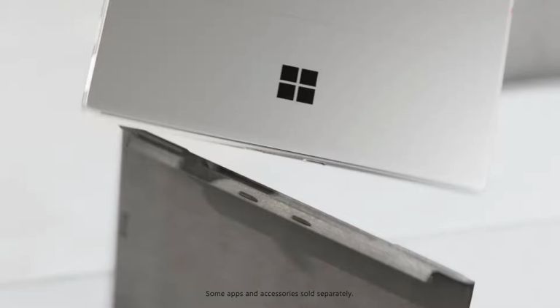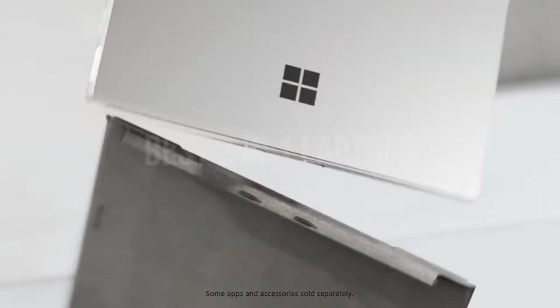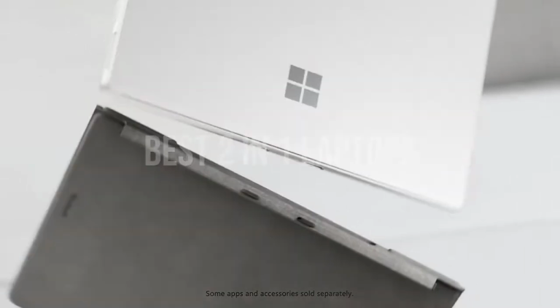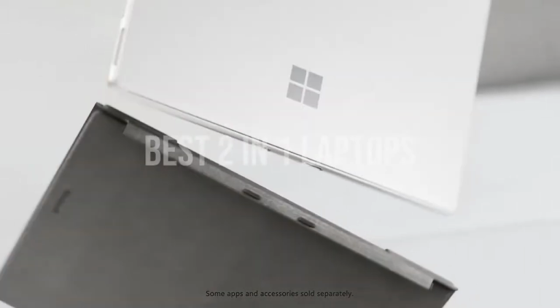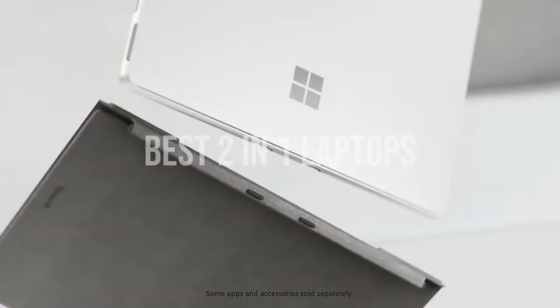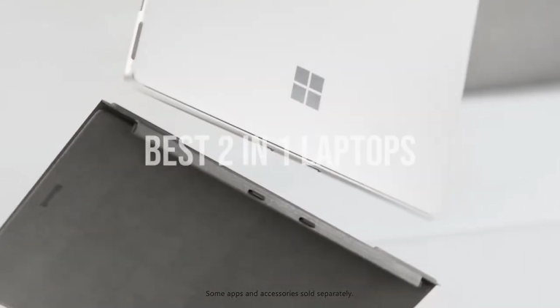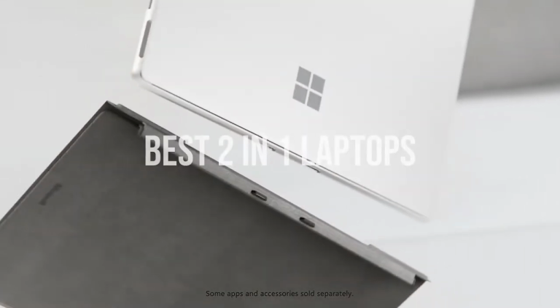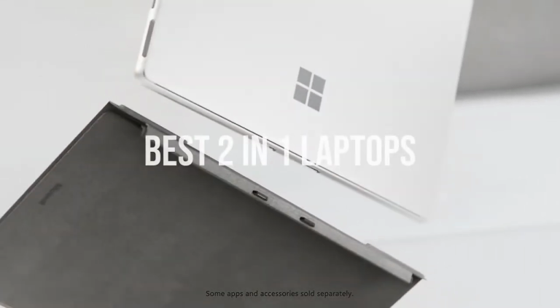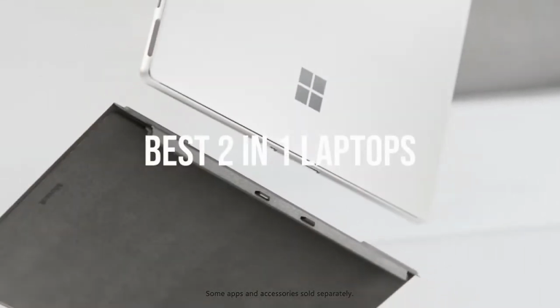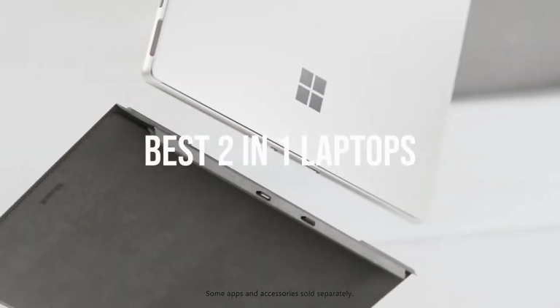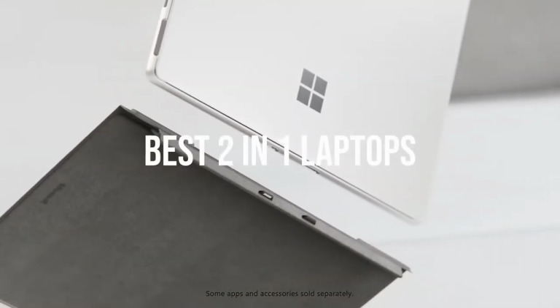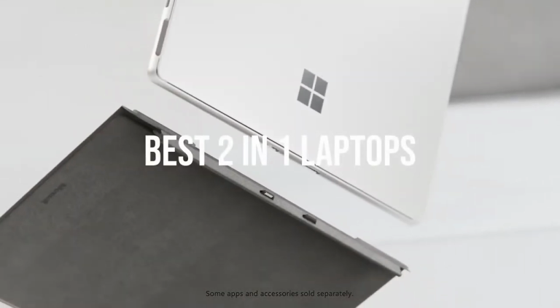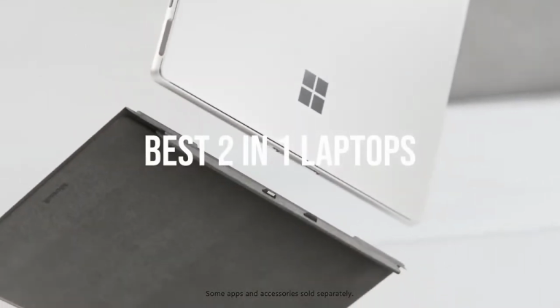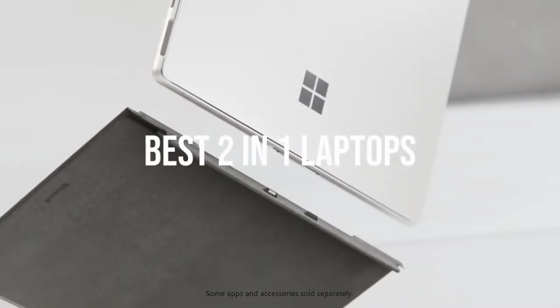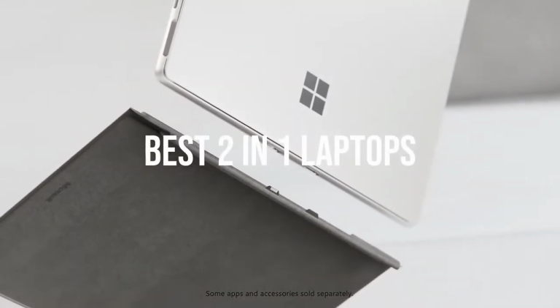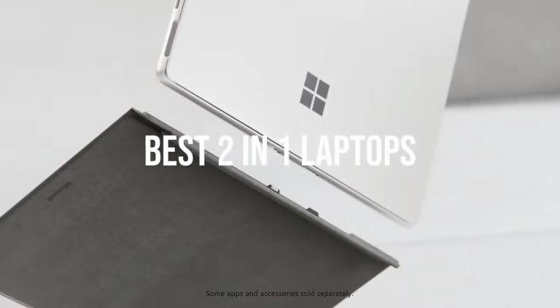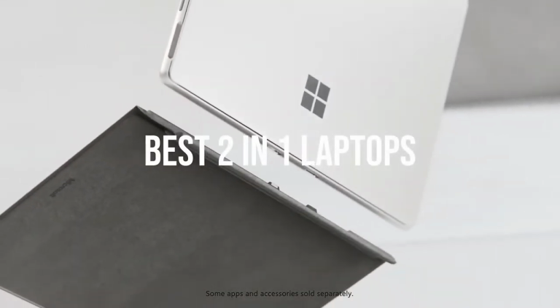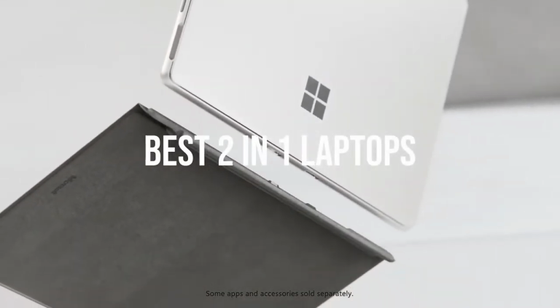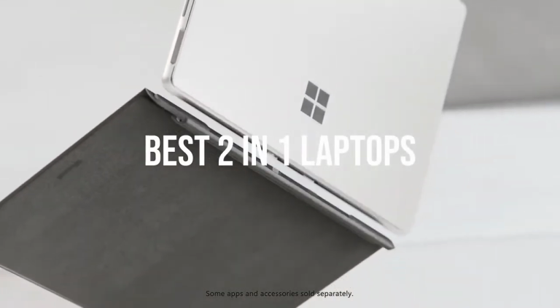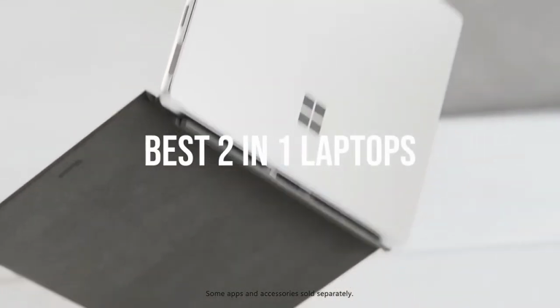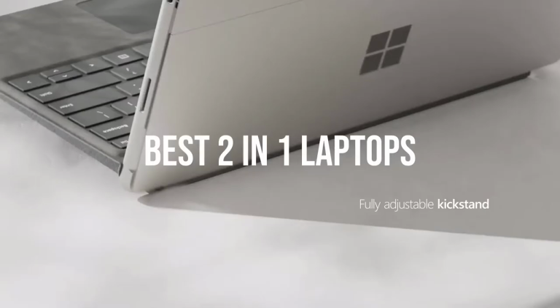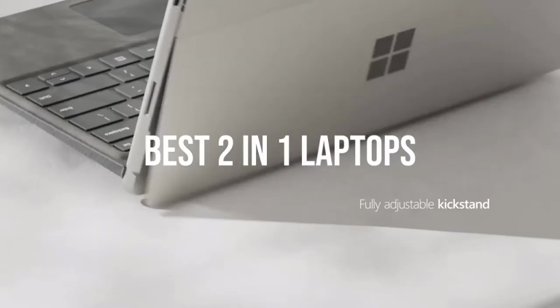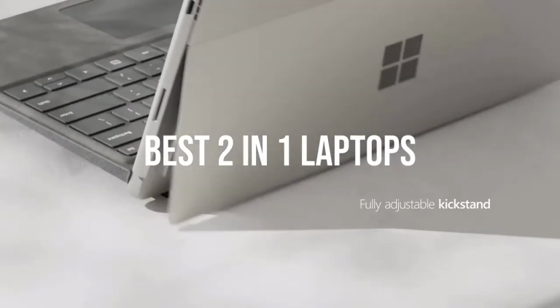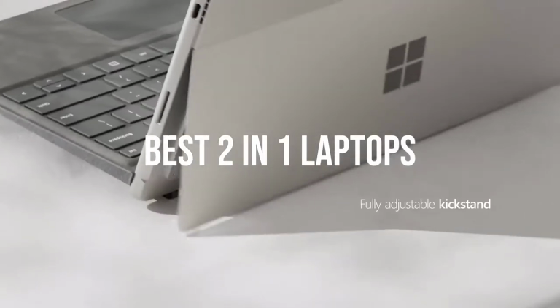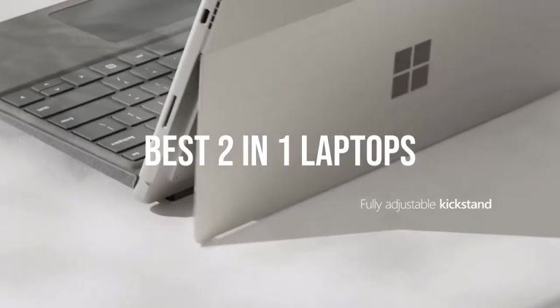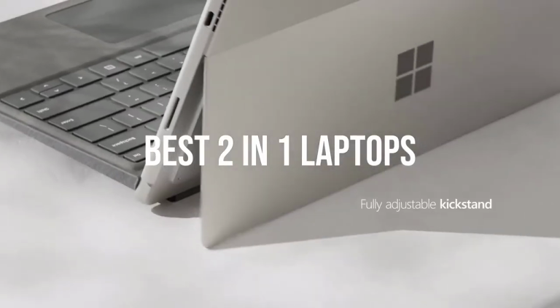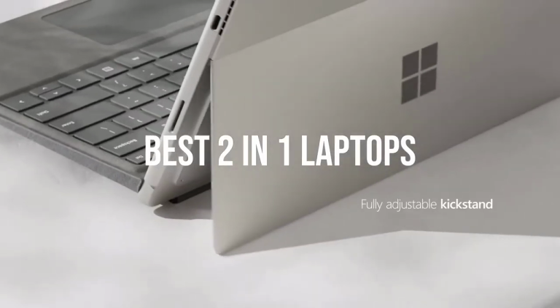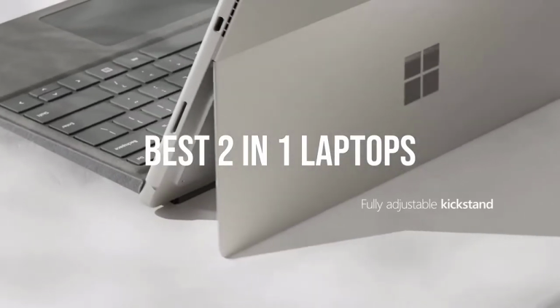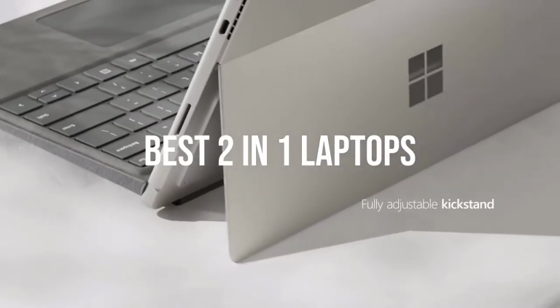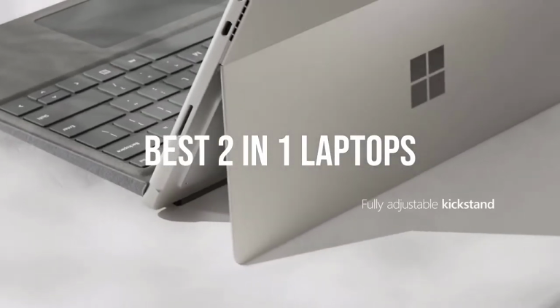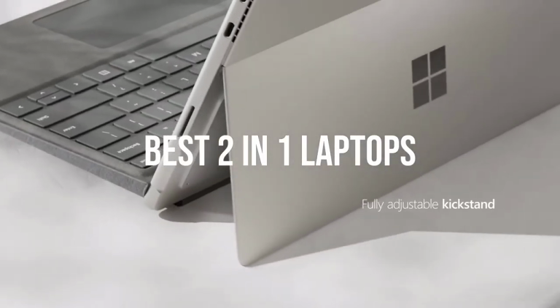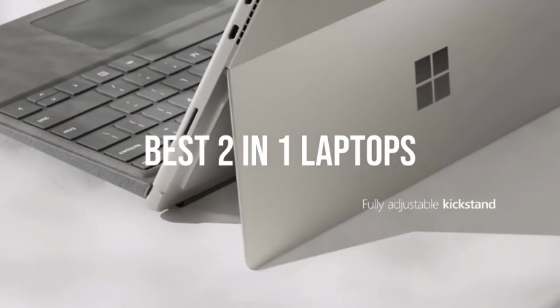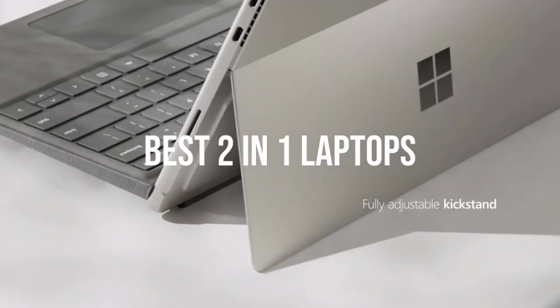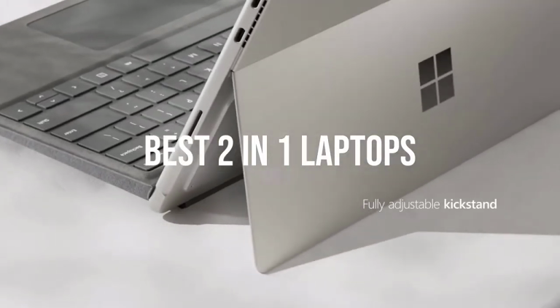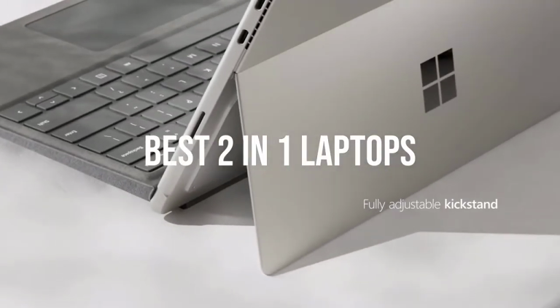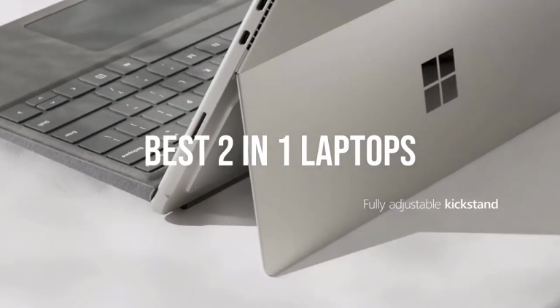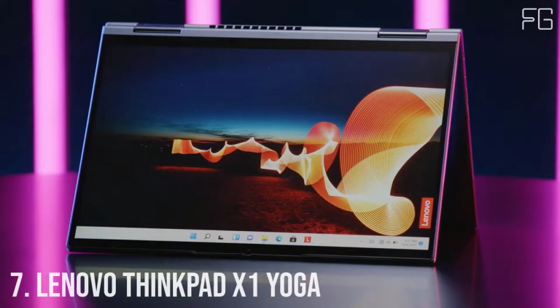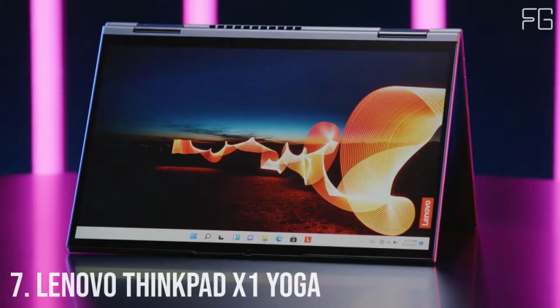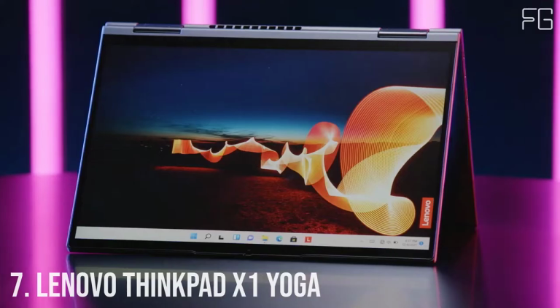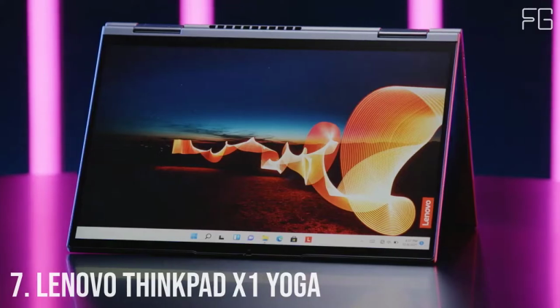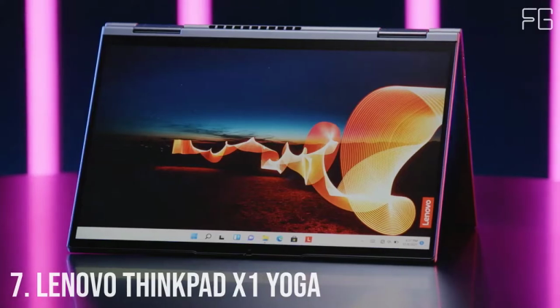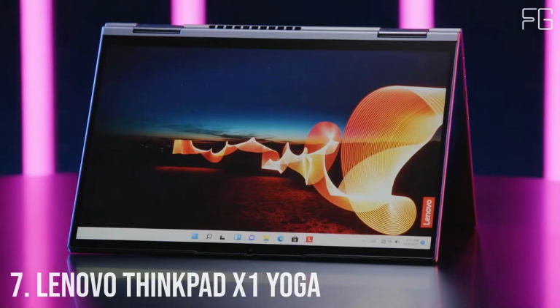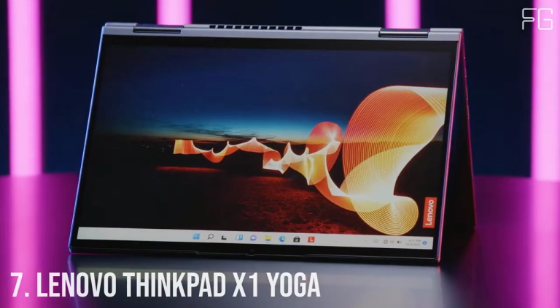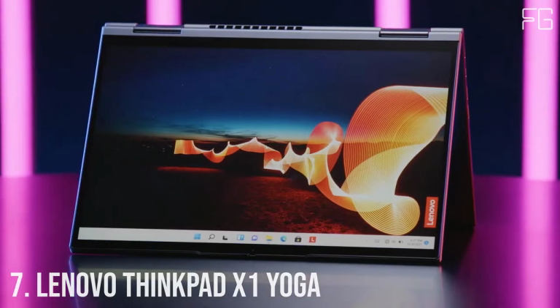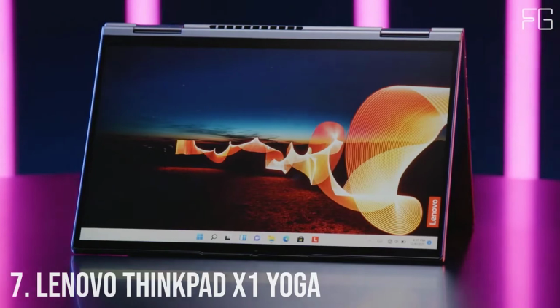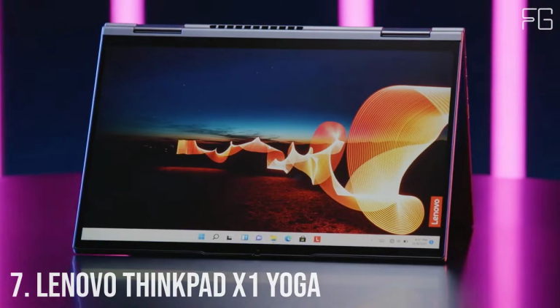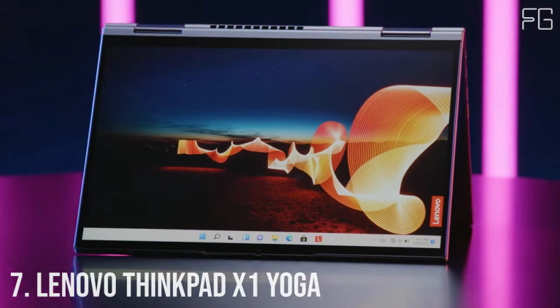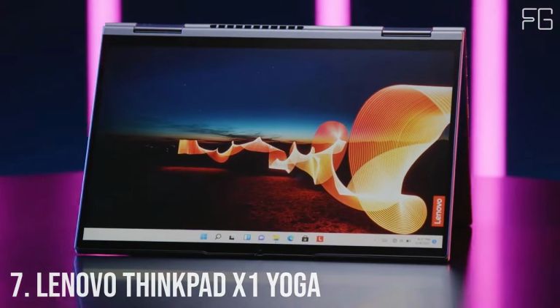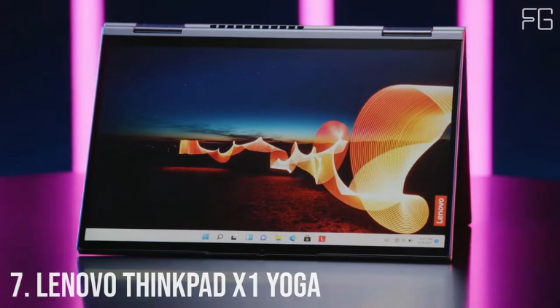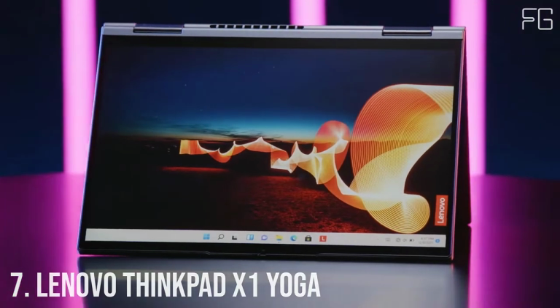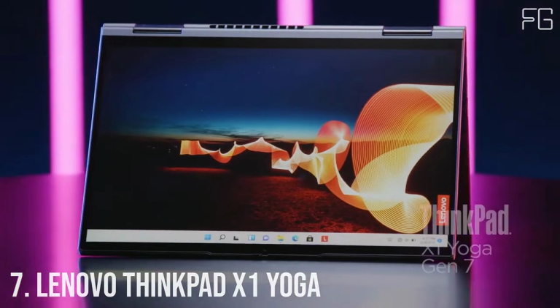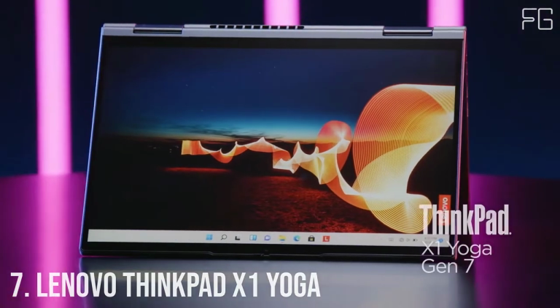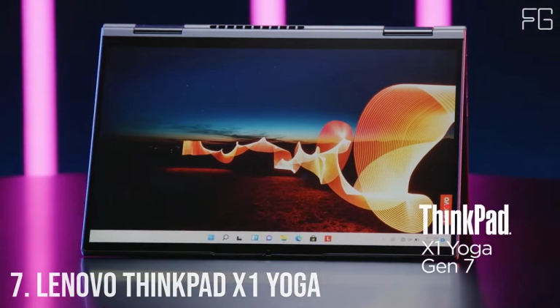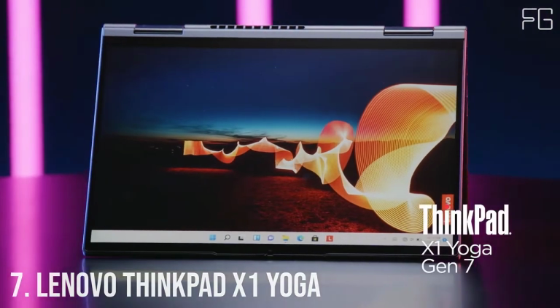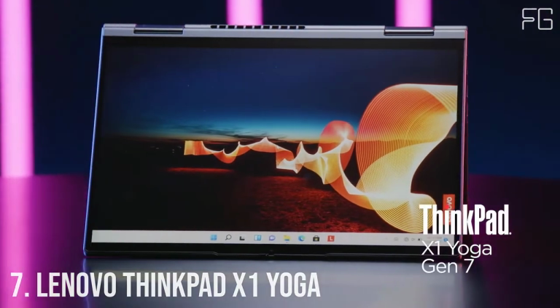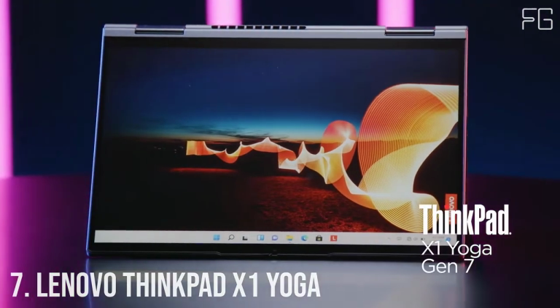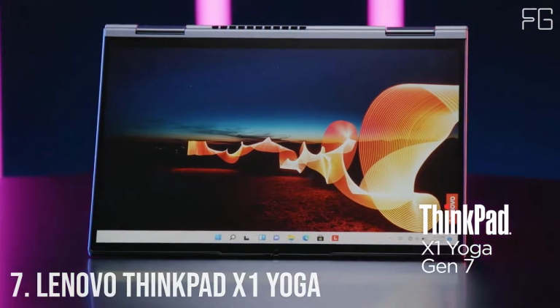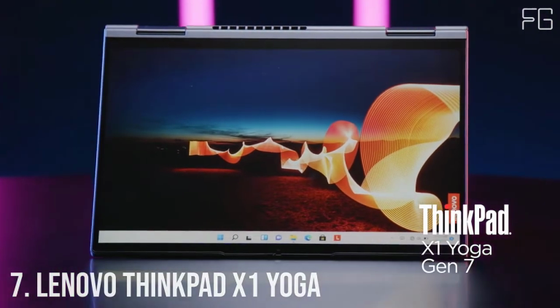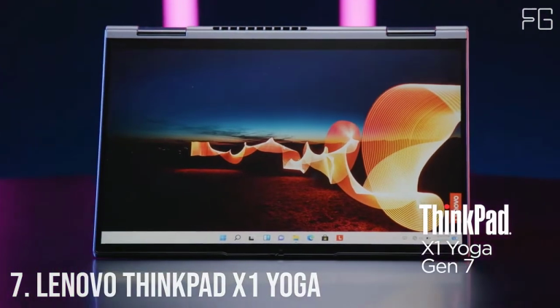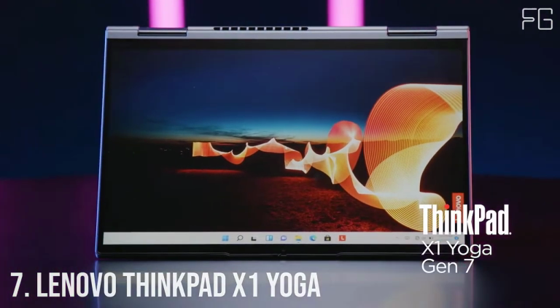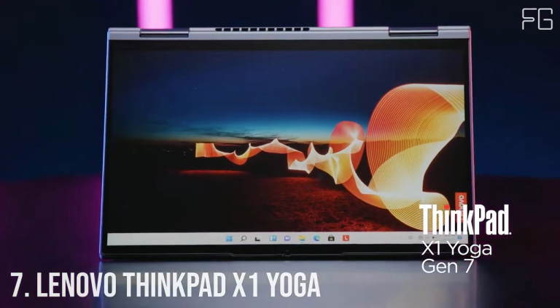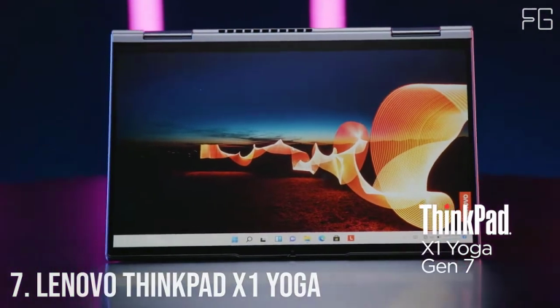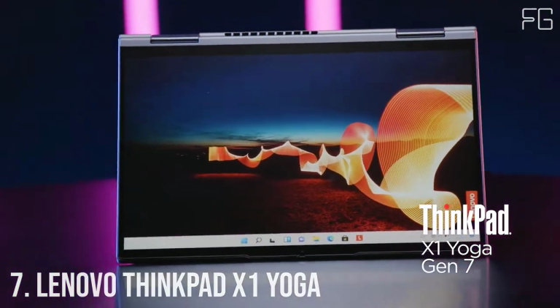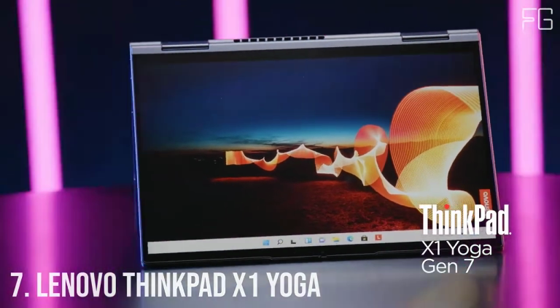Today we will take a look at the best 2-in-1 laptops in the market. Number 7: Lenovo ThinkPad X1 Yoga.